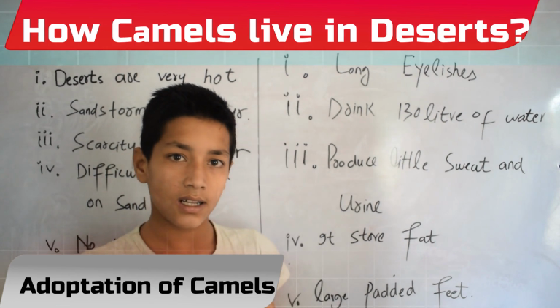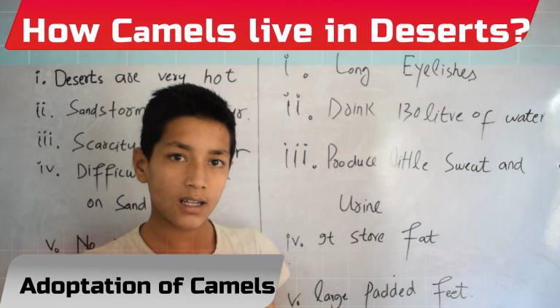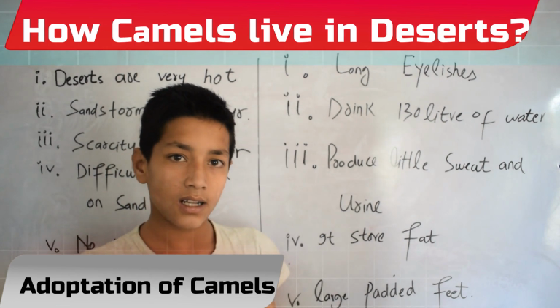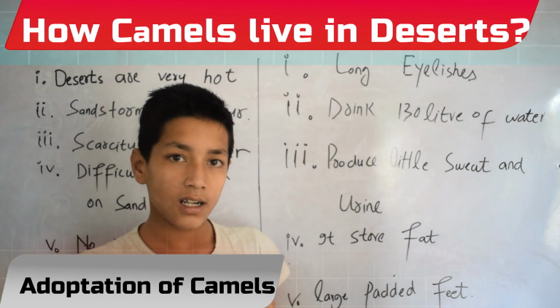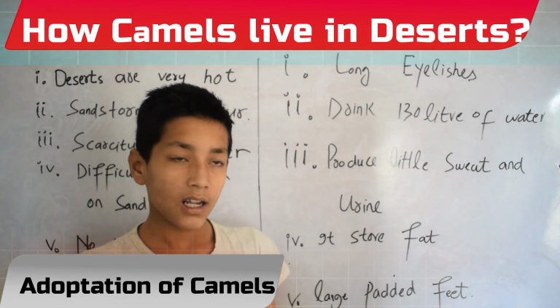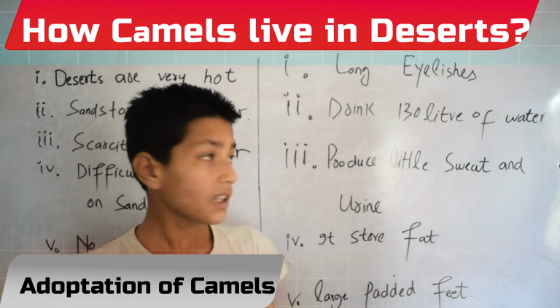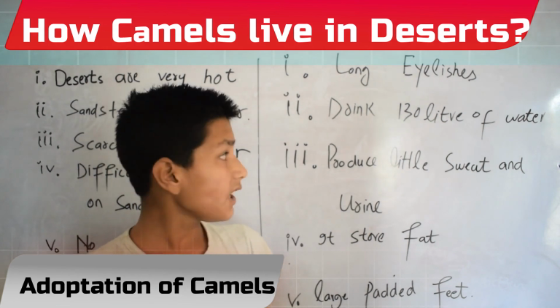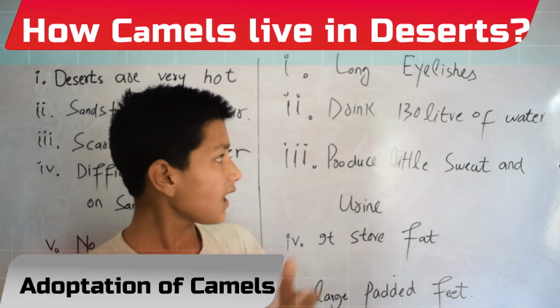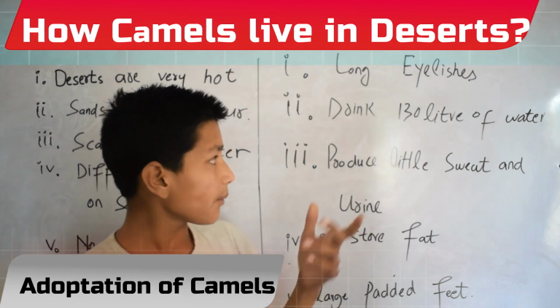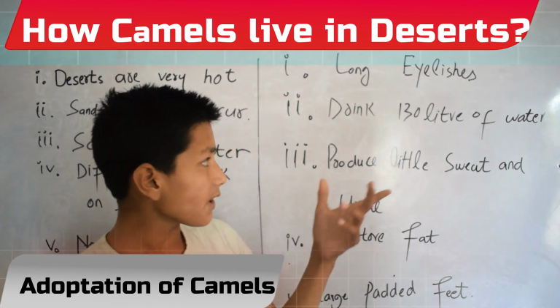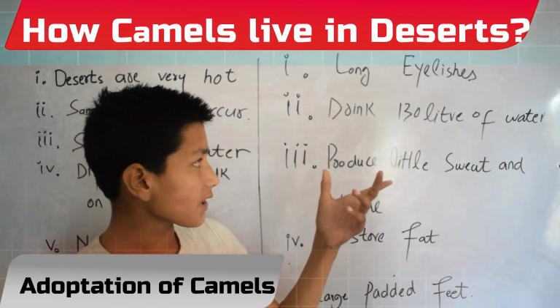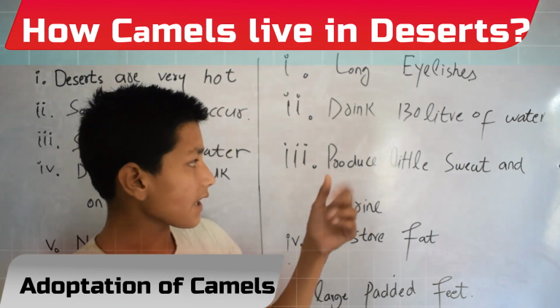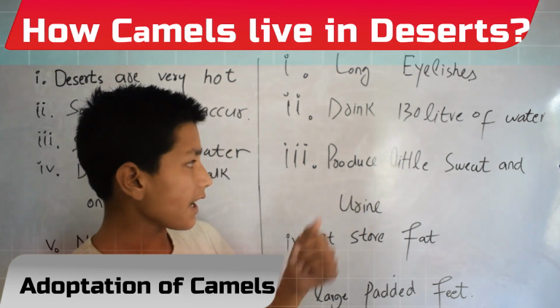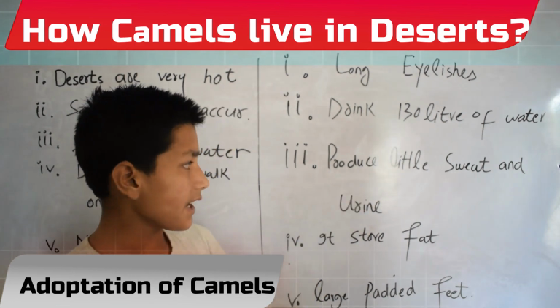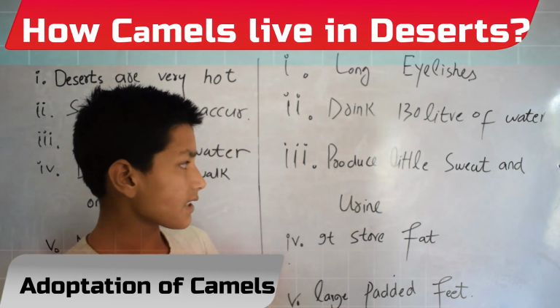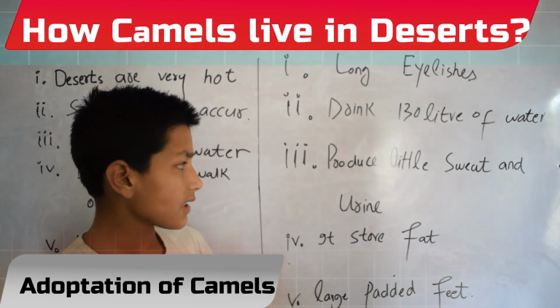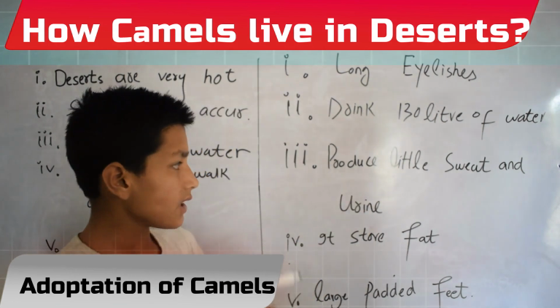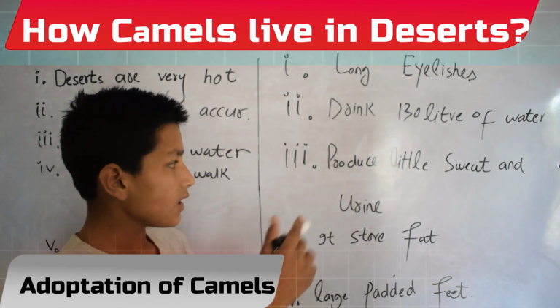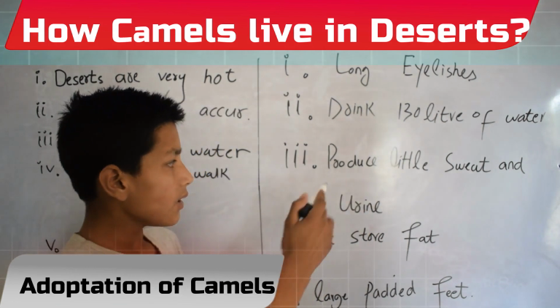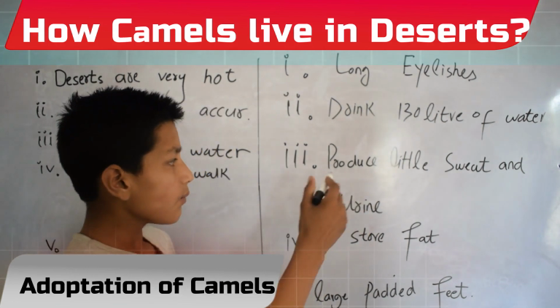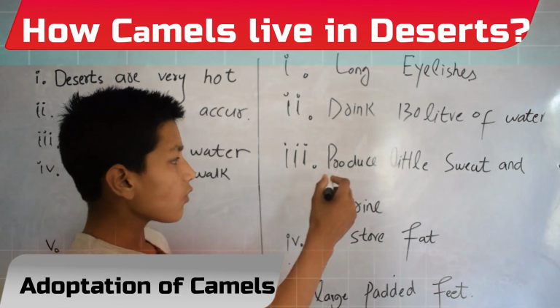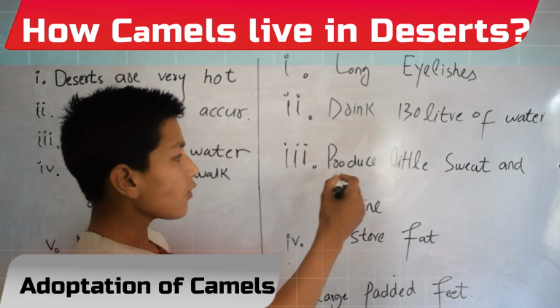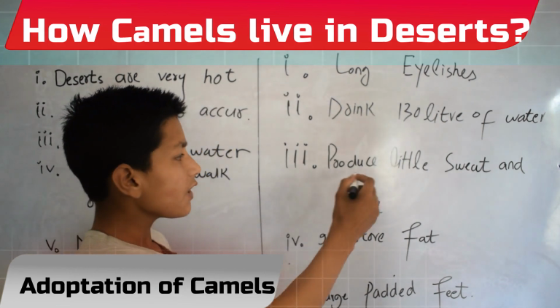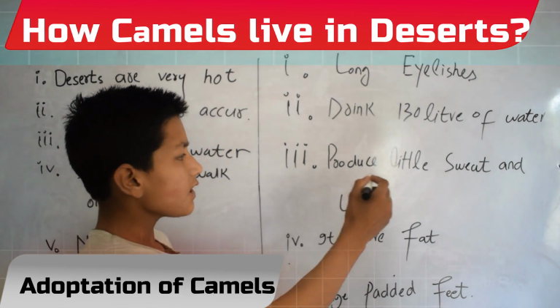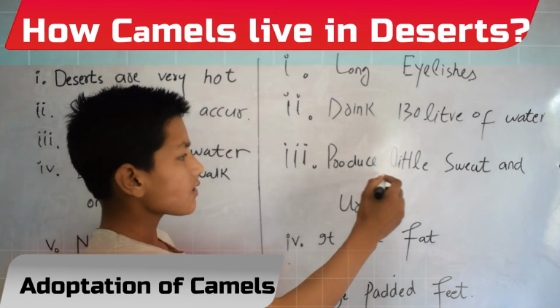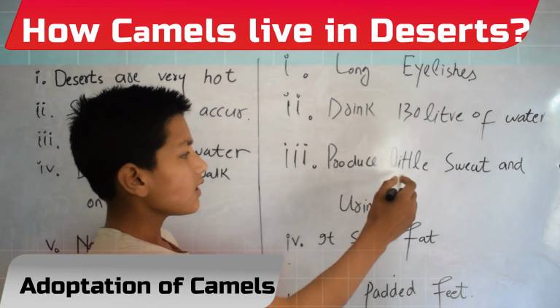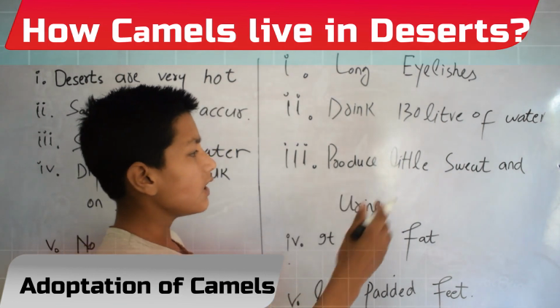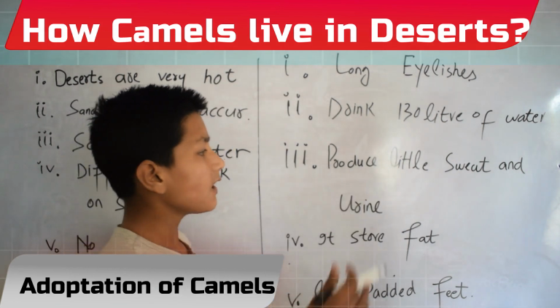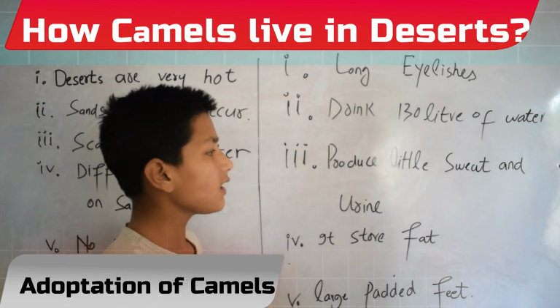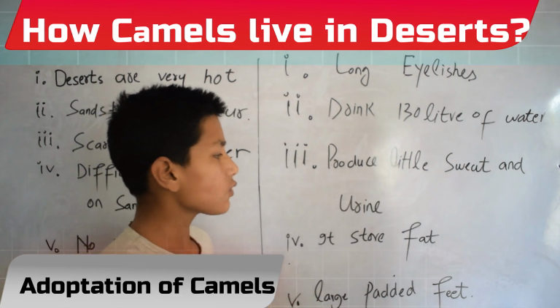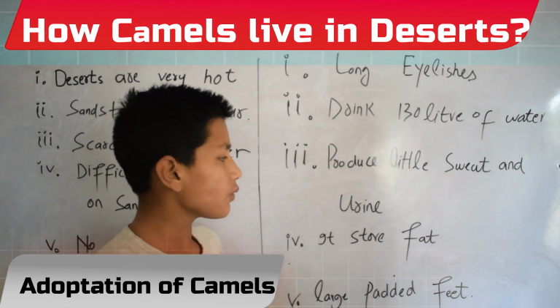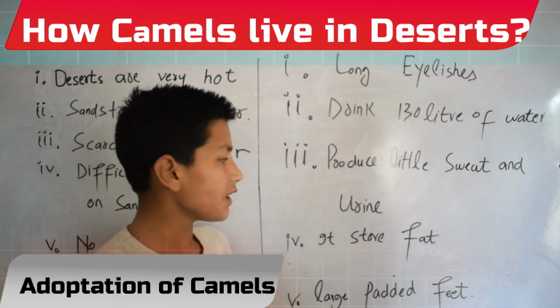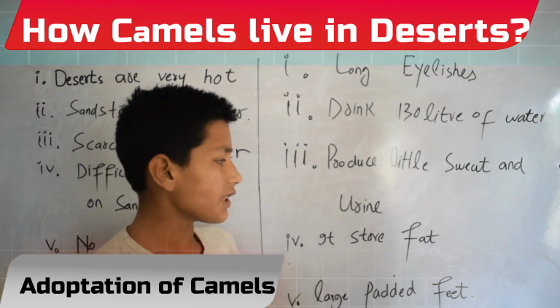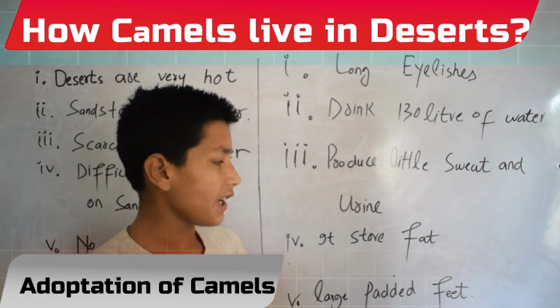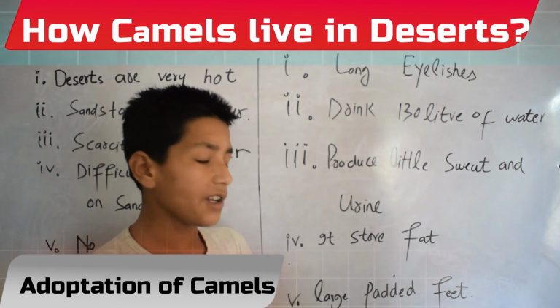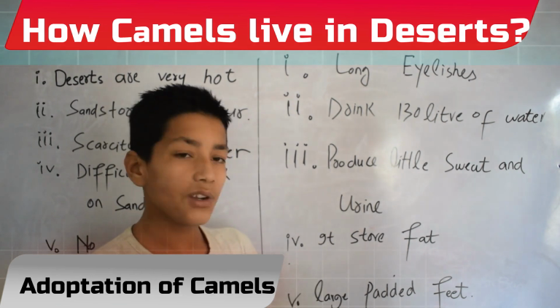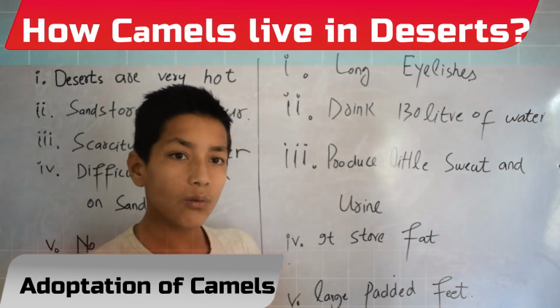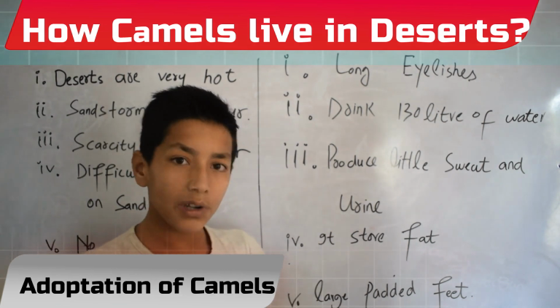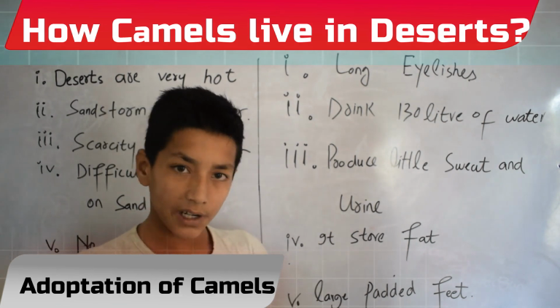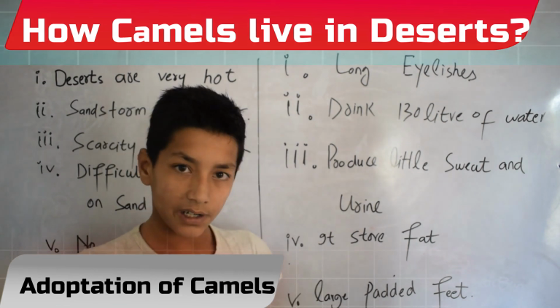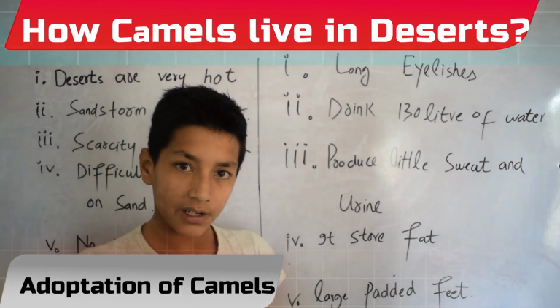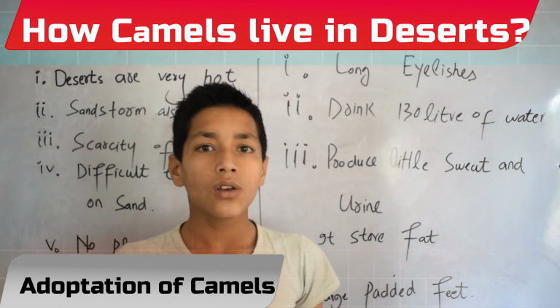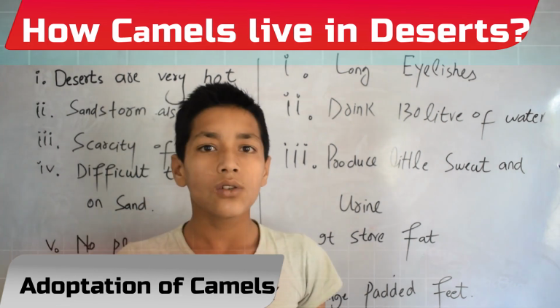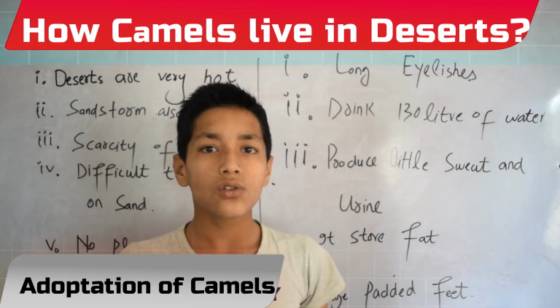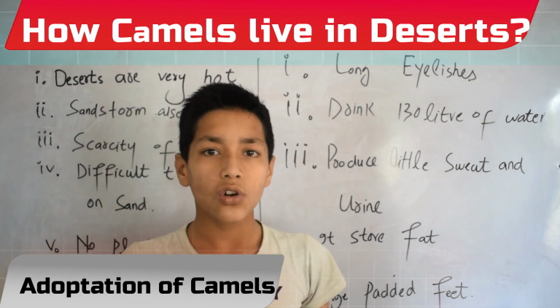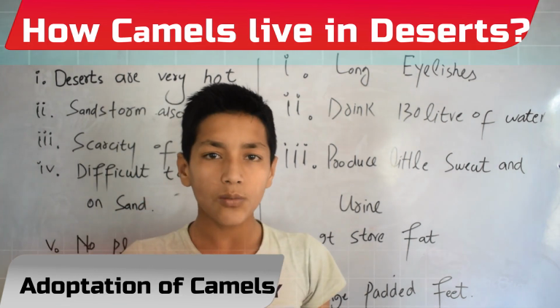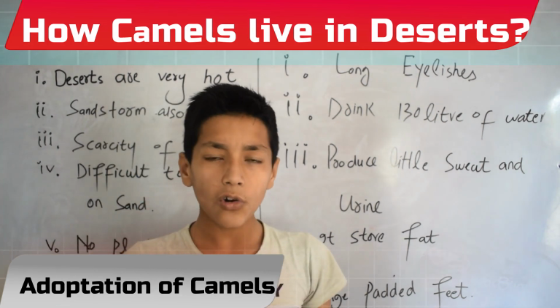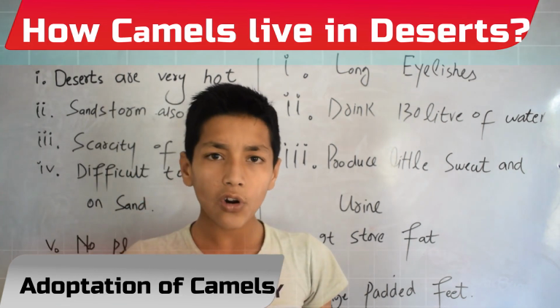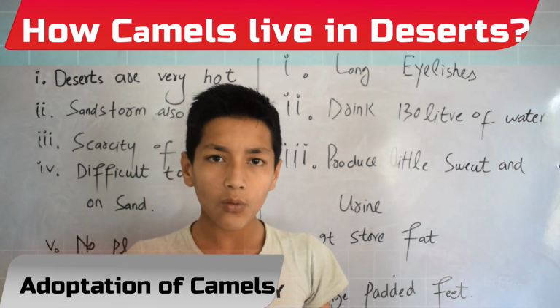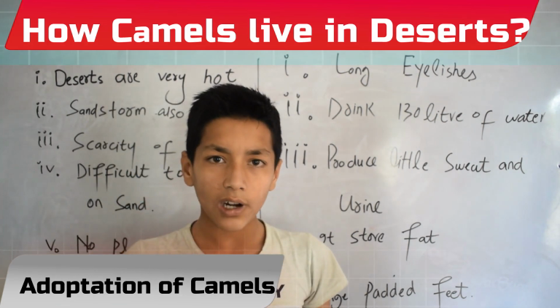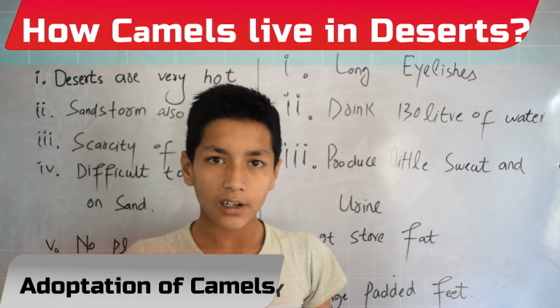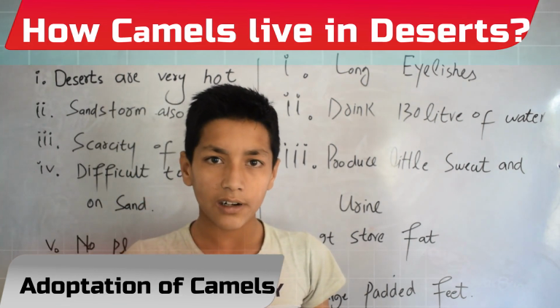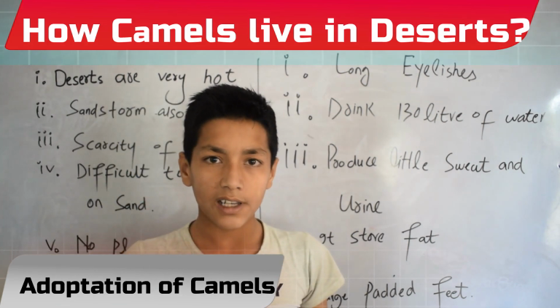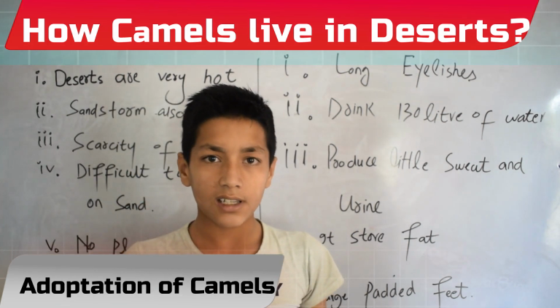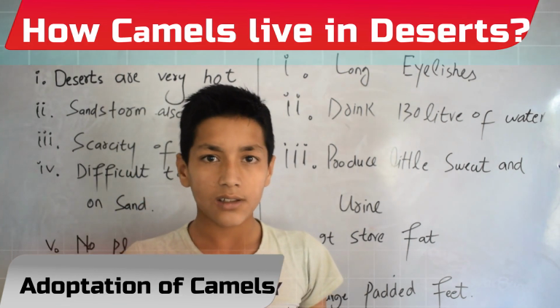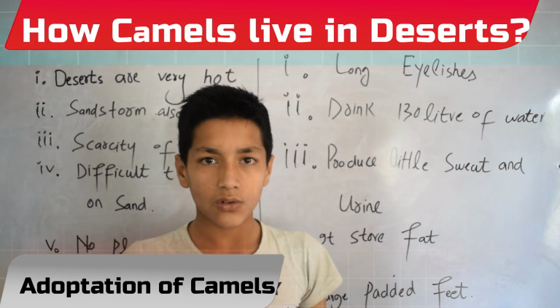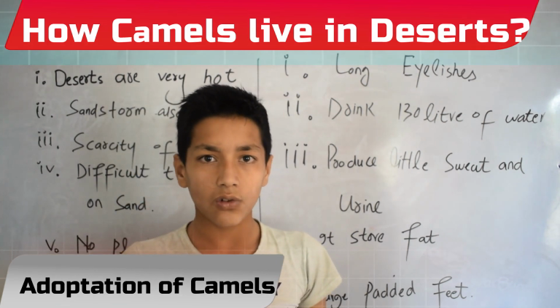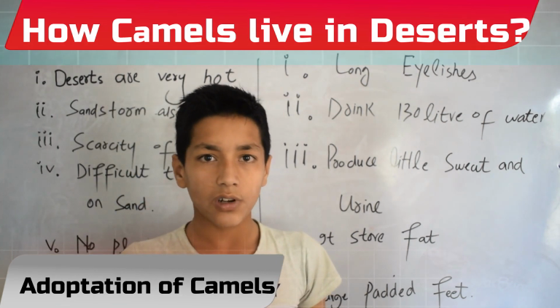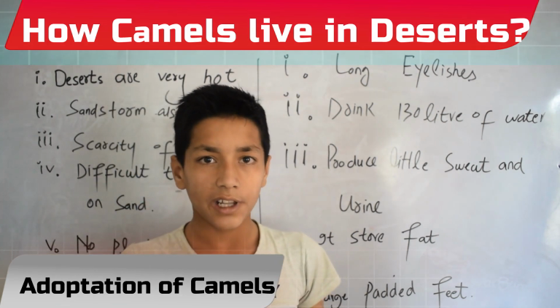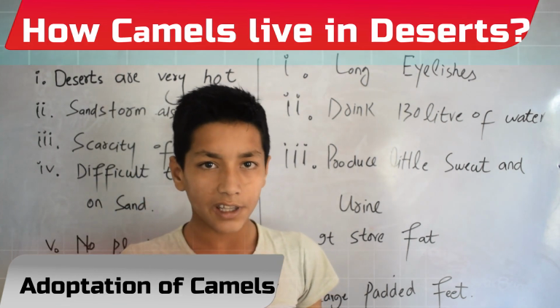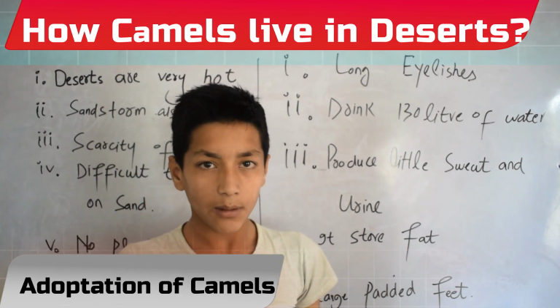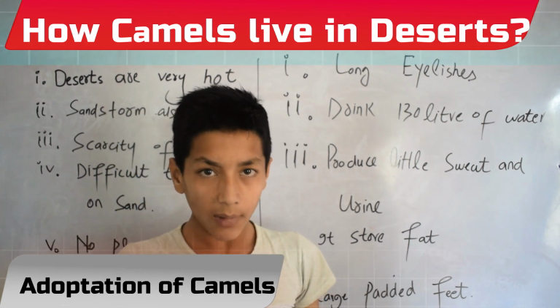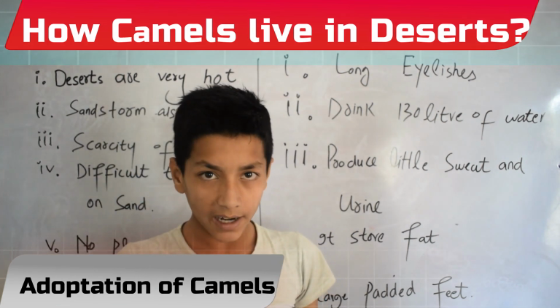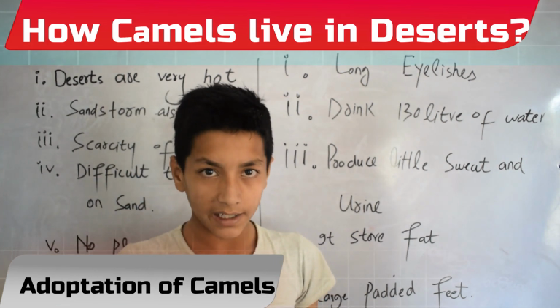The third adaptation is that camels produce little sweat and urine, so more water is stored in their body.